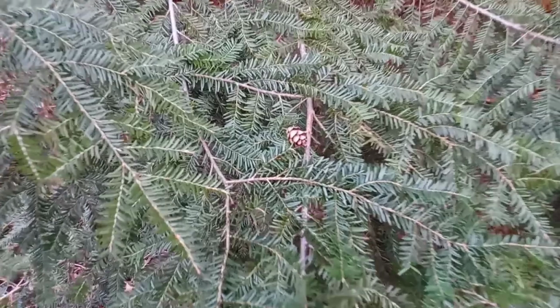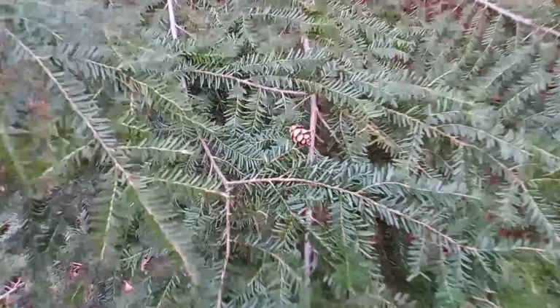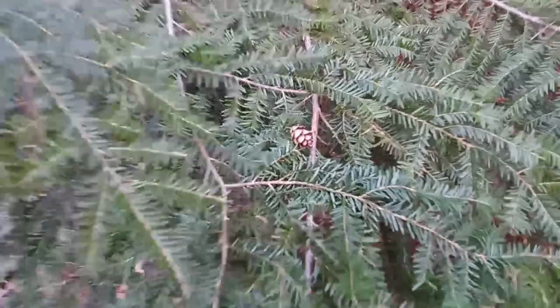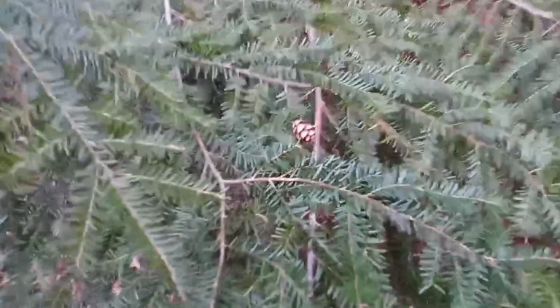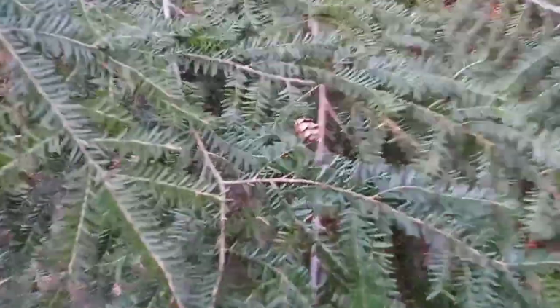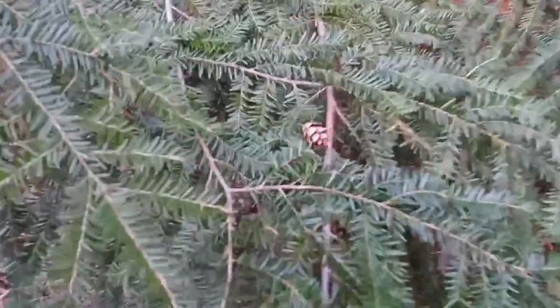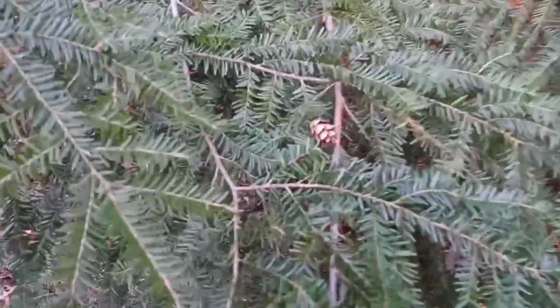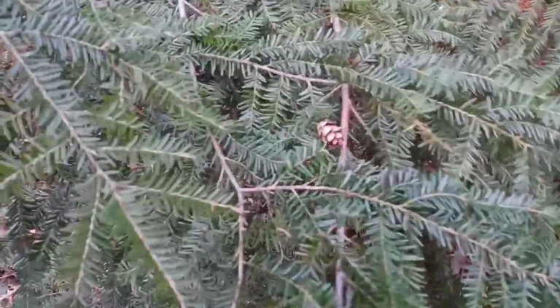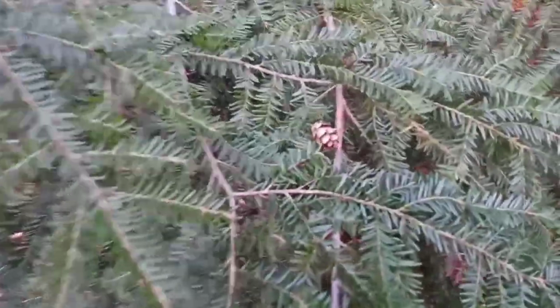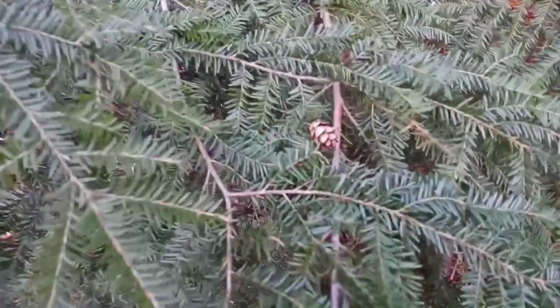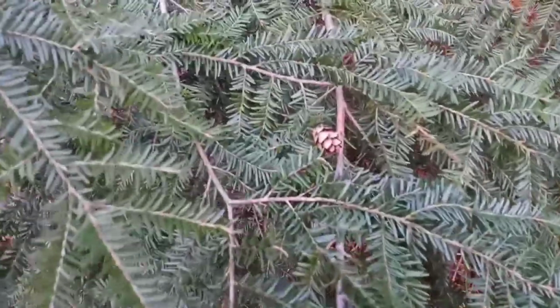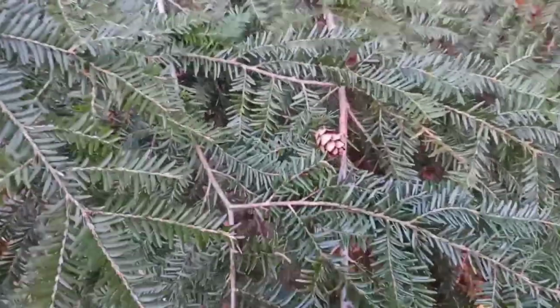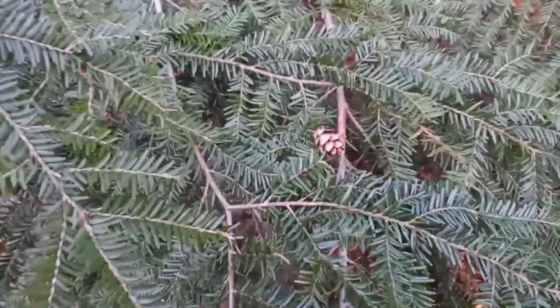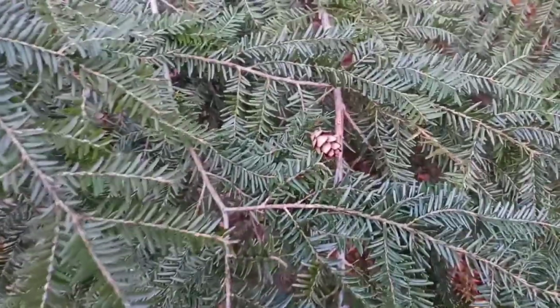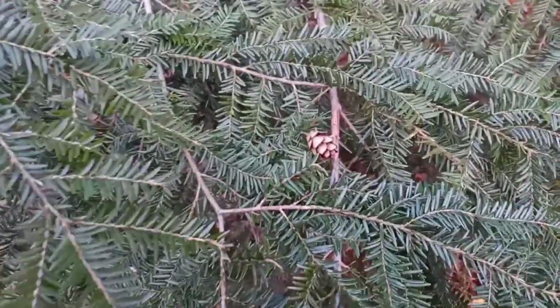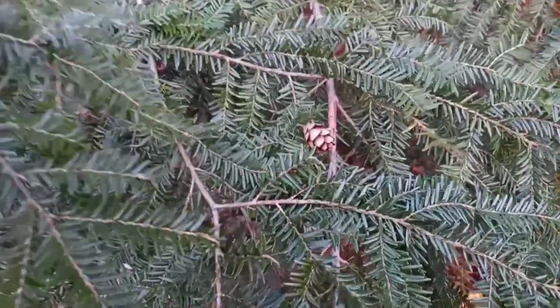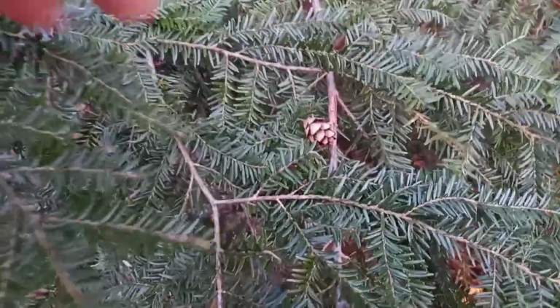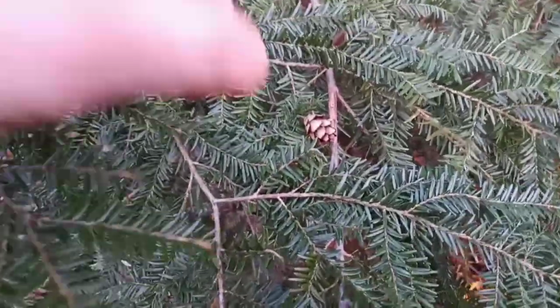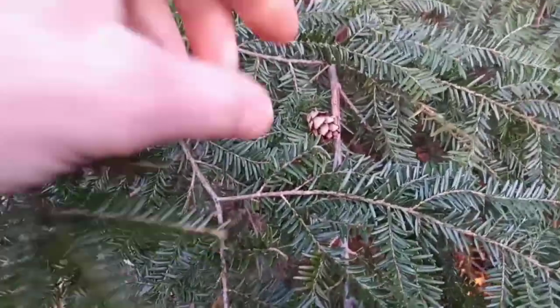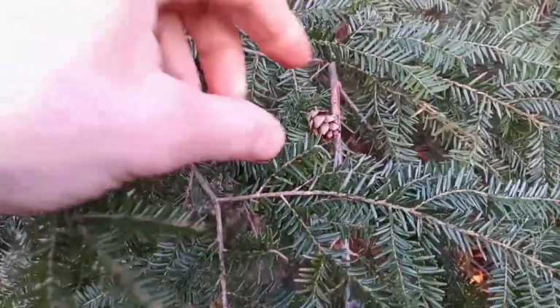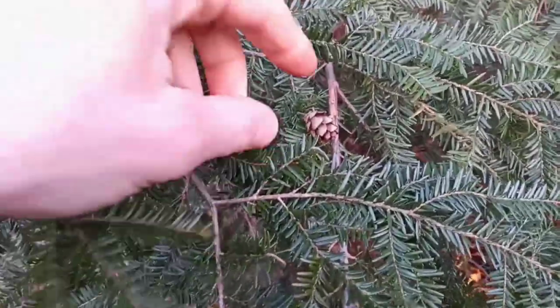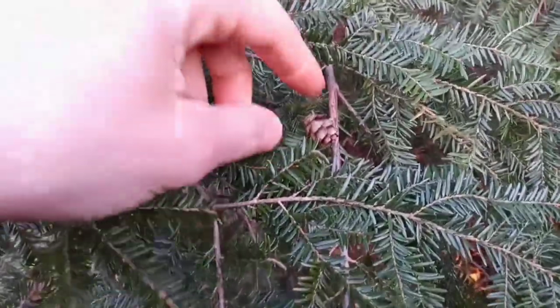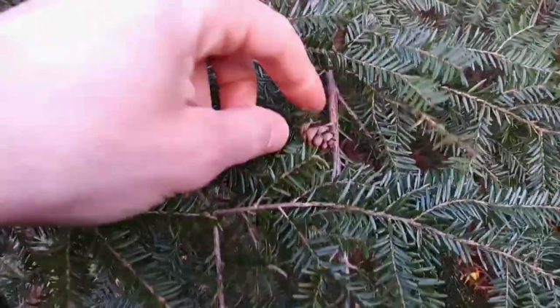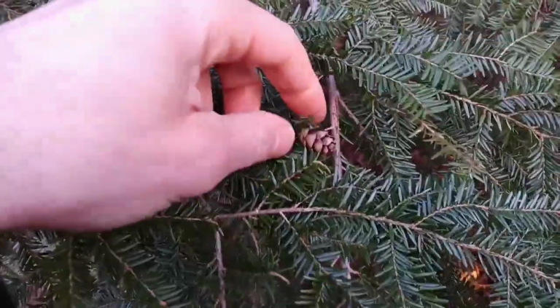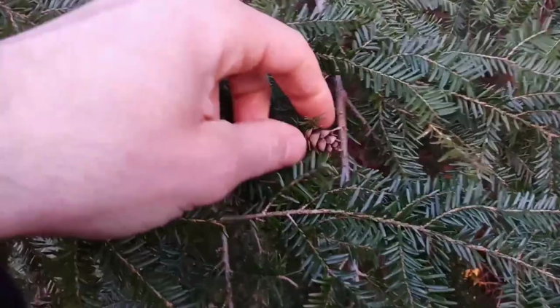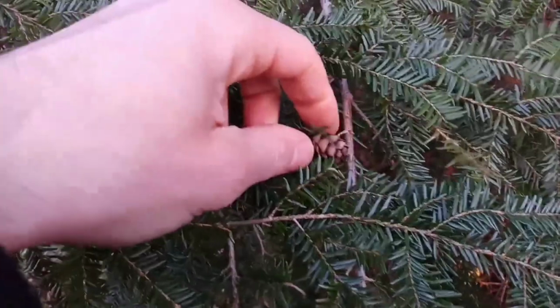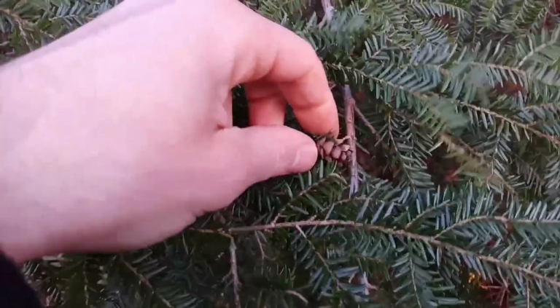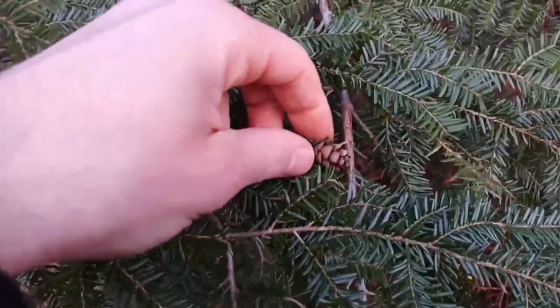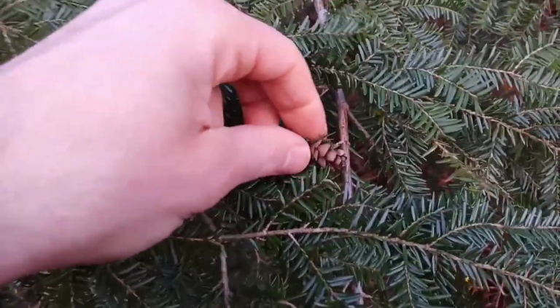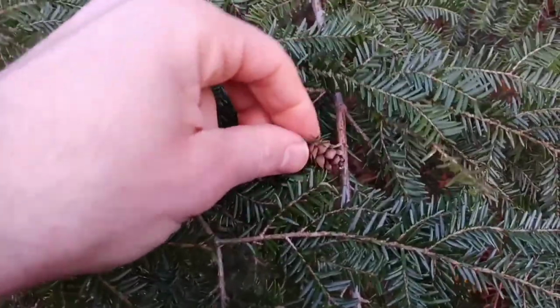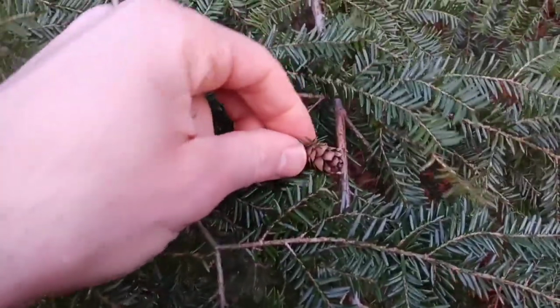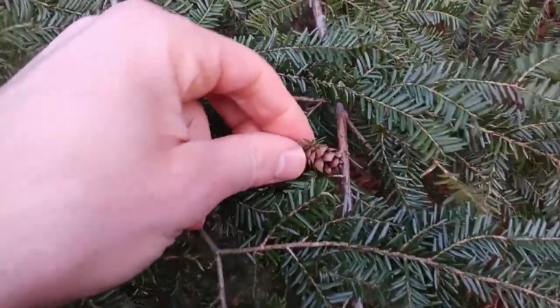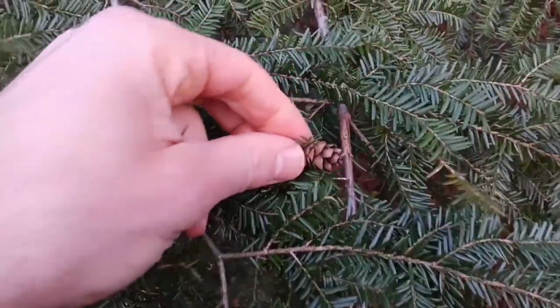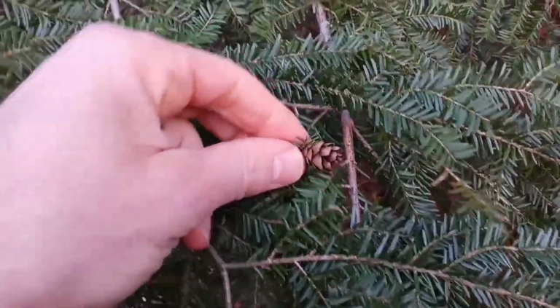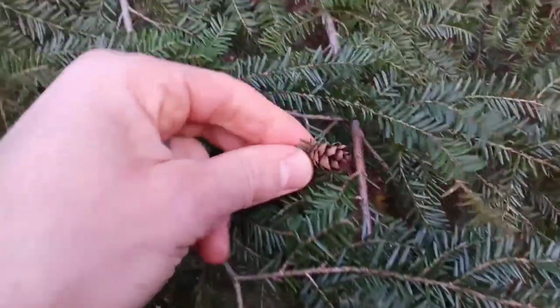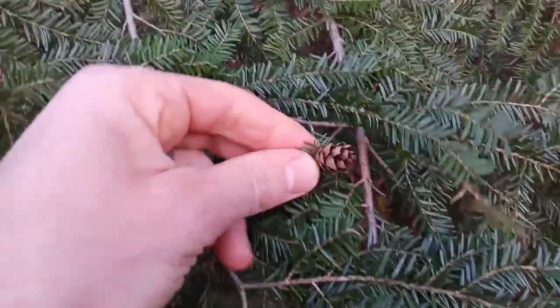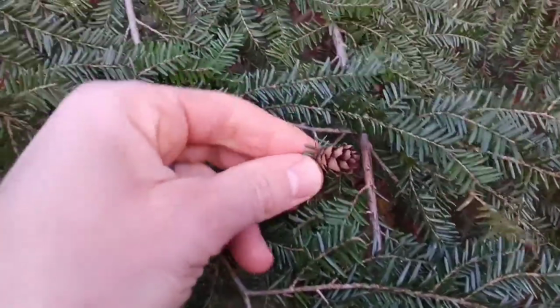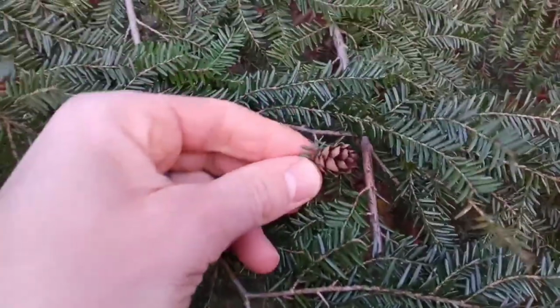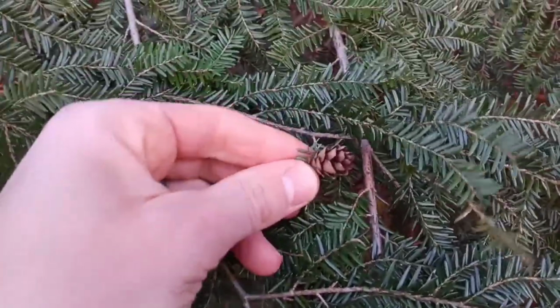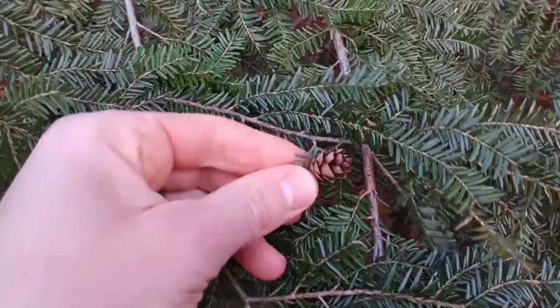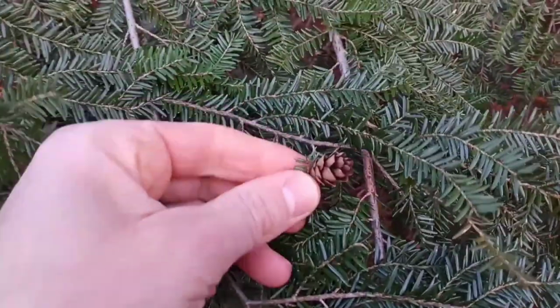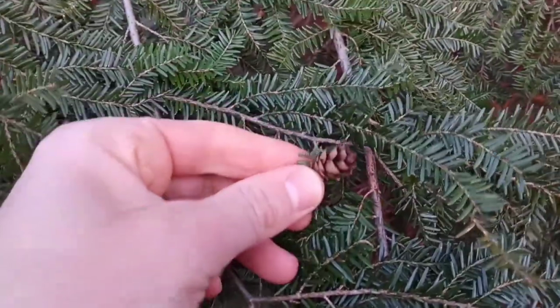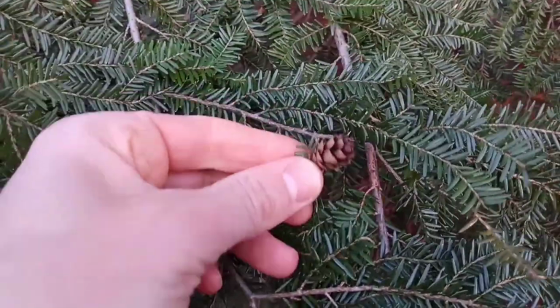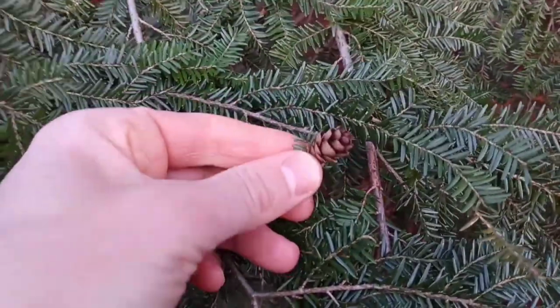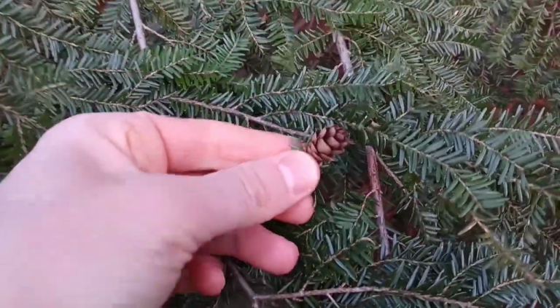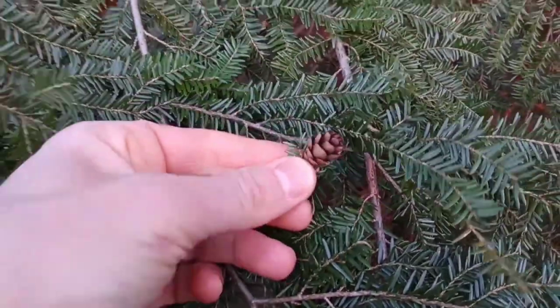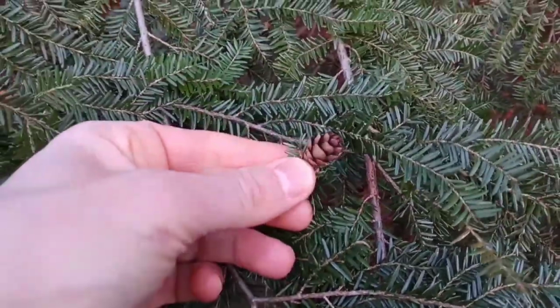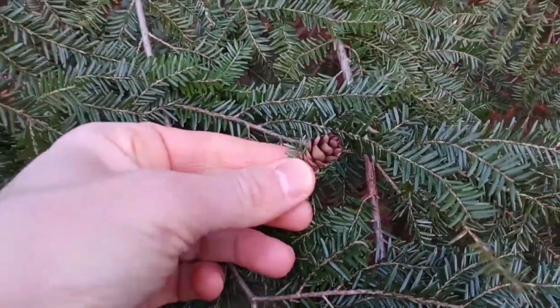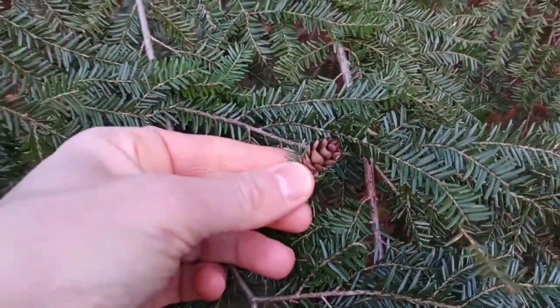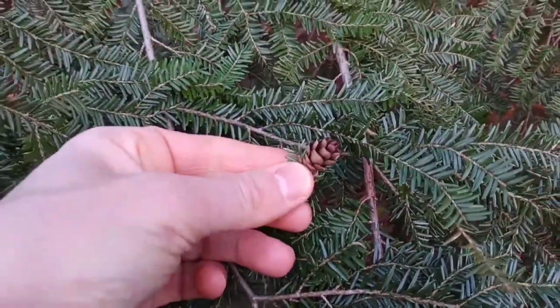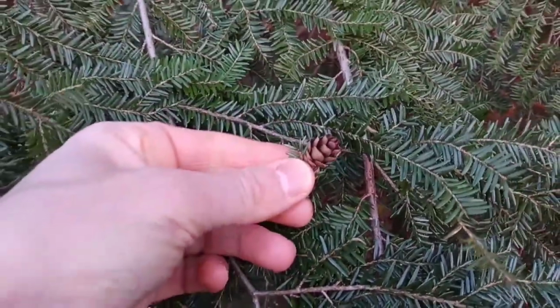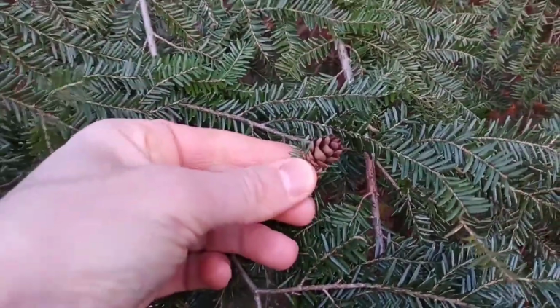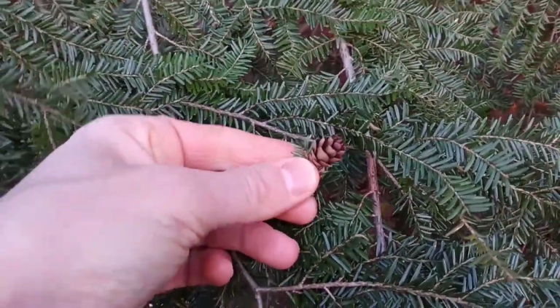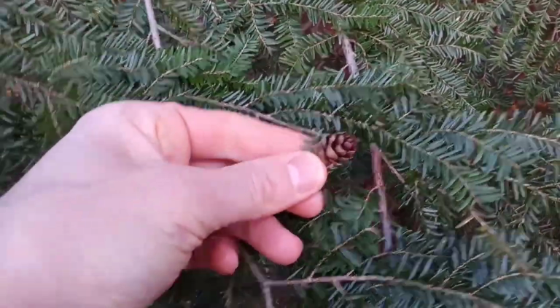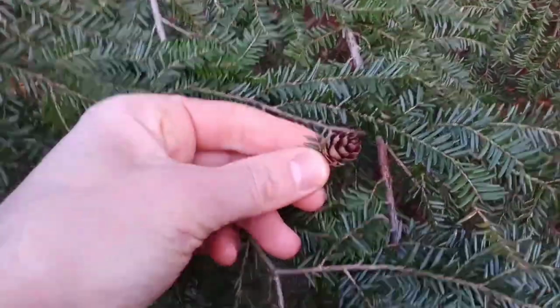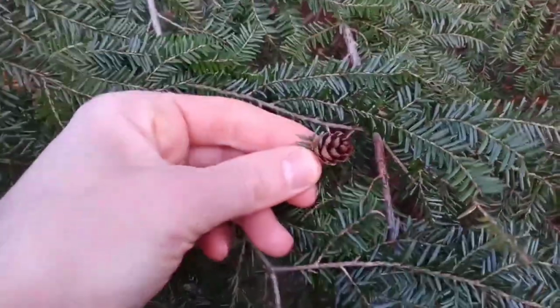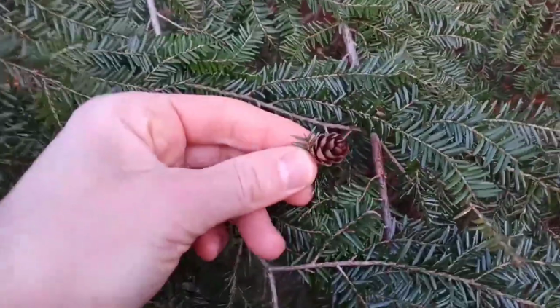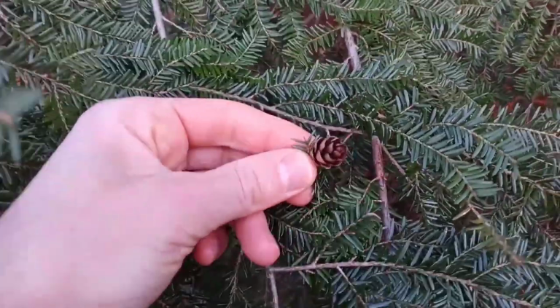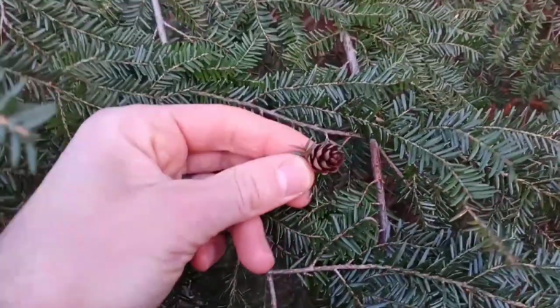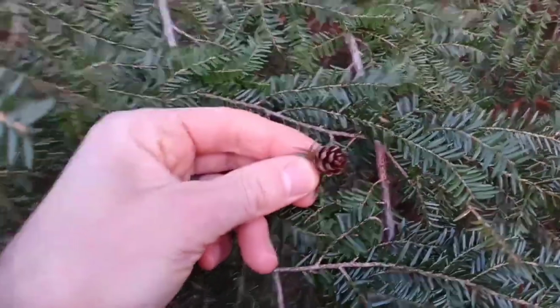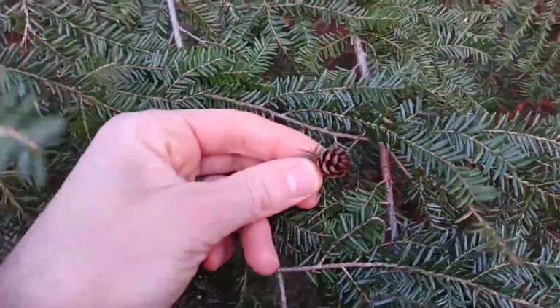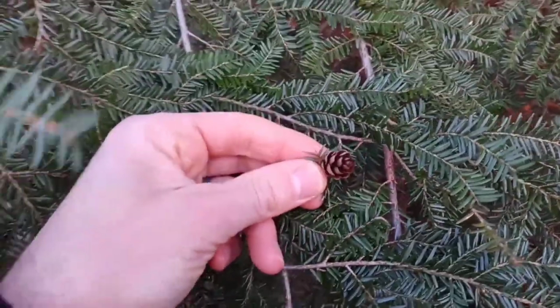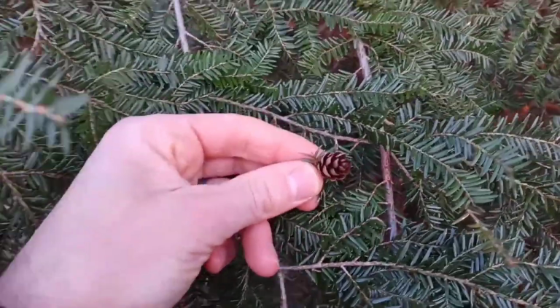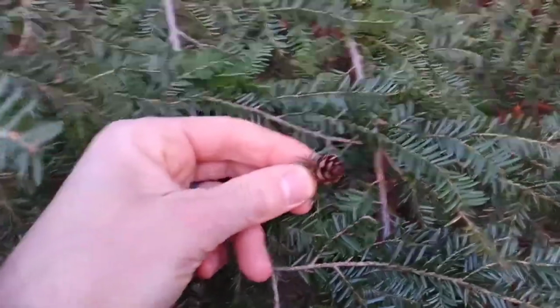If you're using the cones for identification, they're just a half to three-quarter of an inch in length — super small as far as pine cones go.